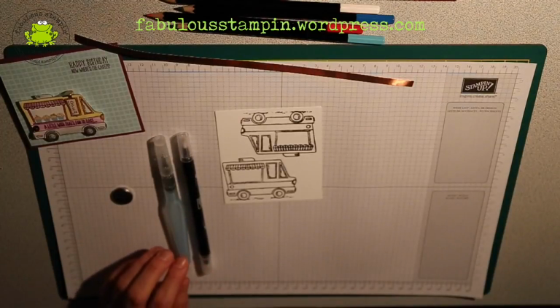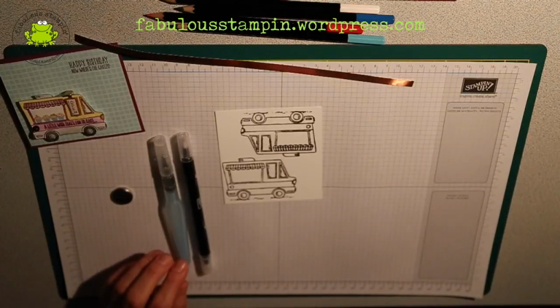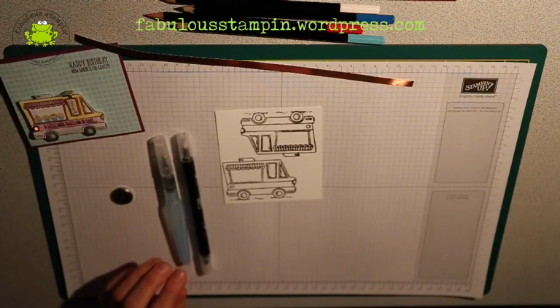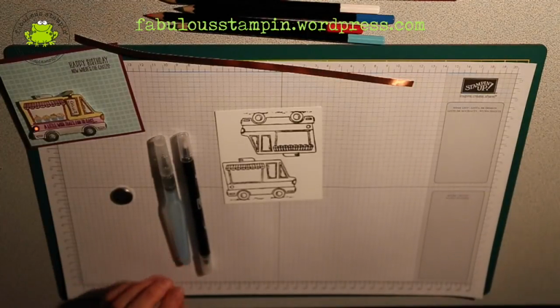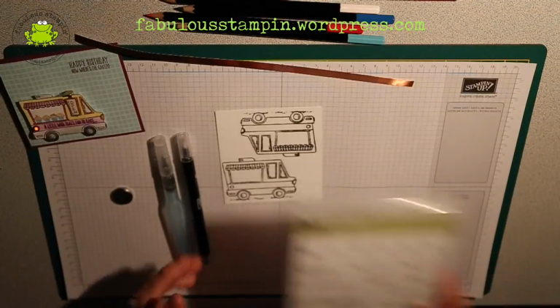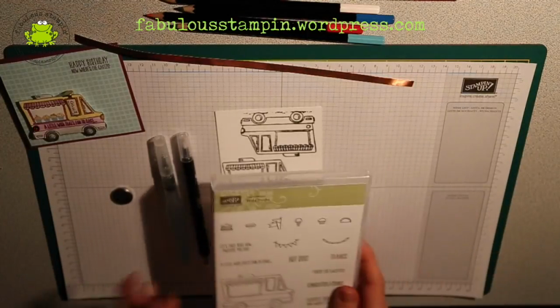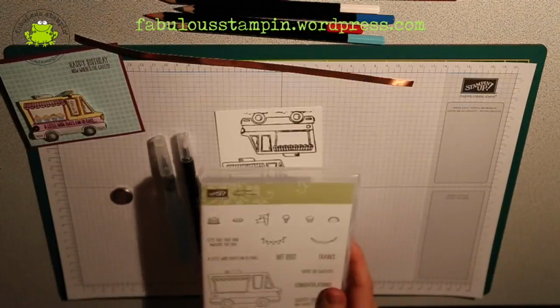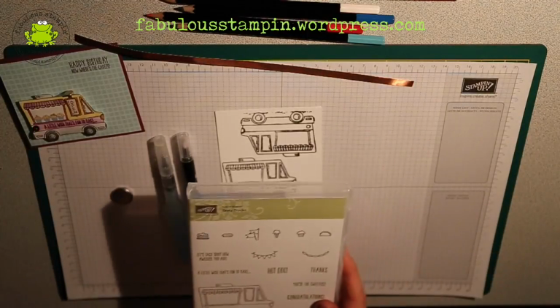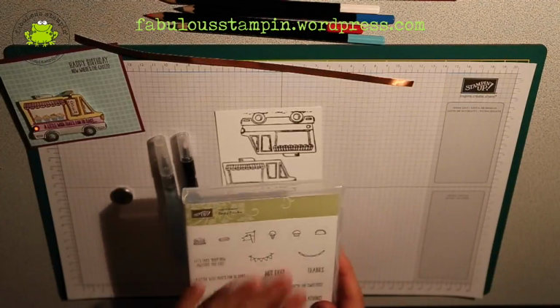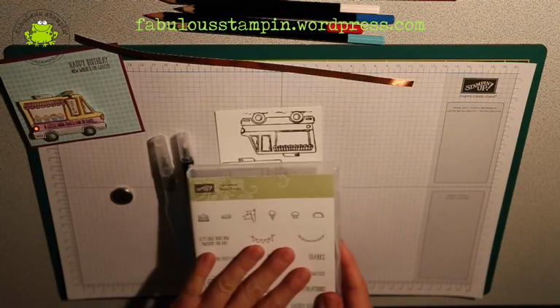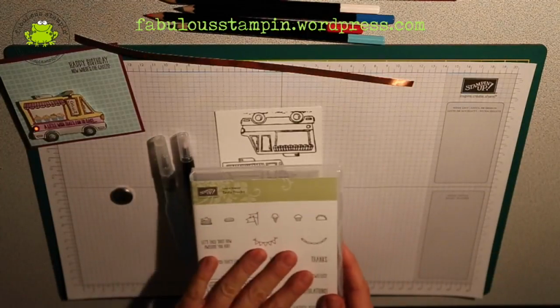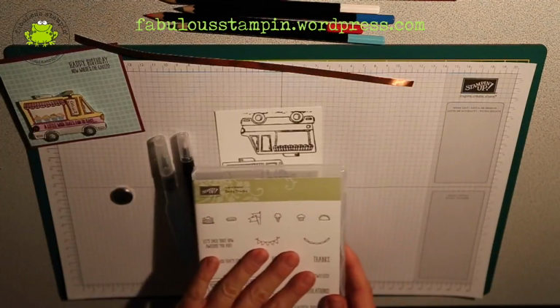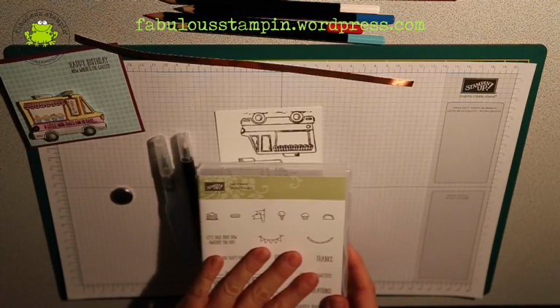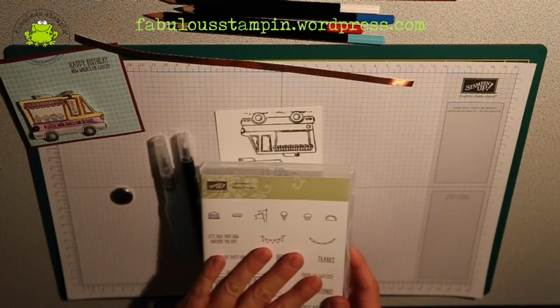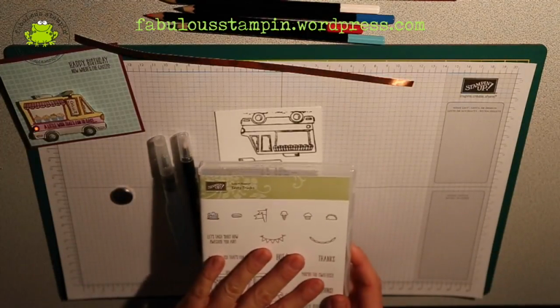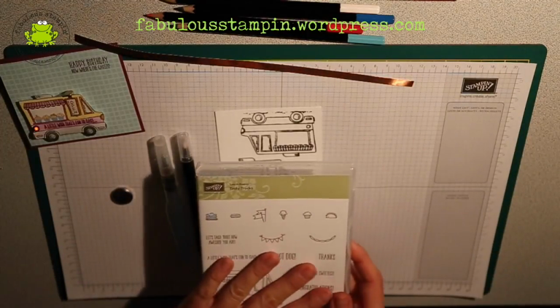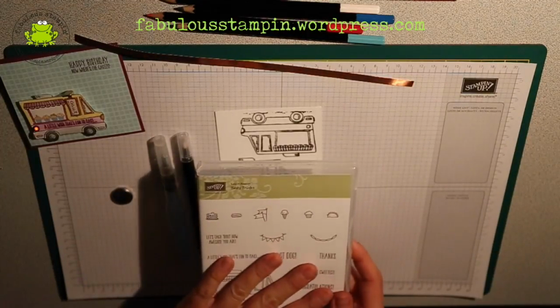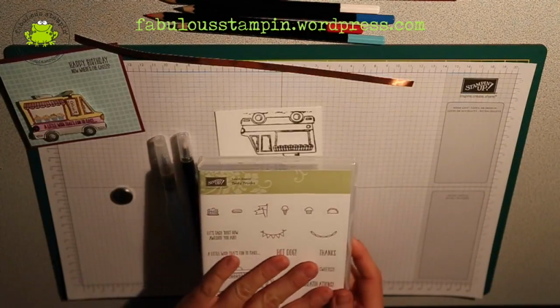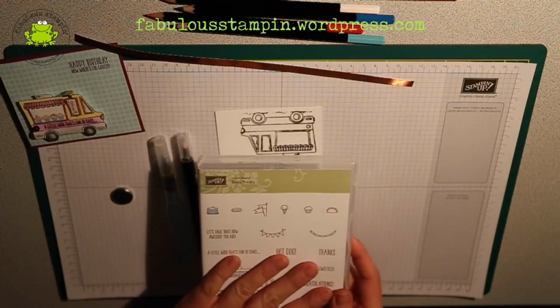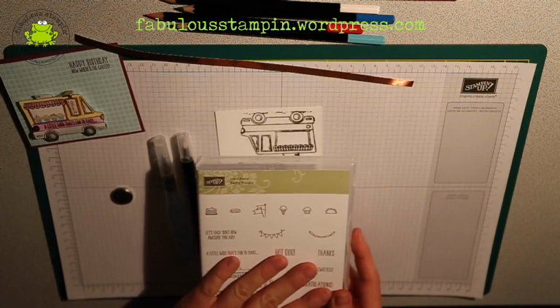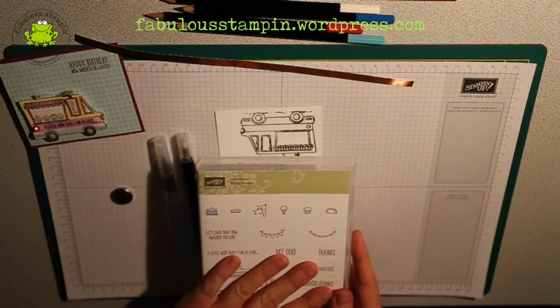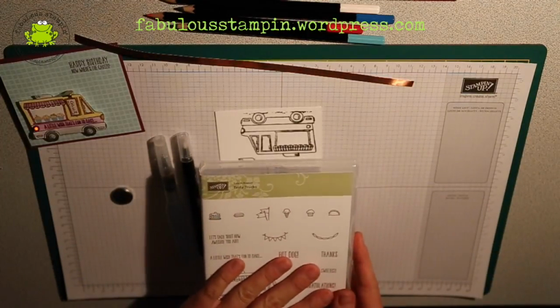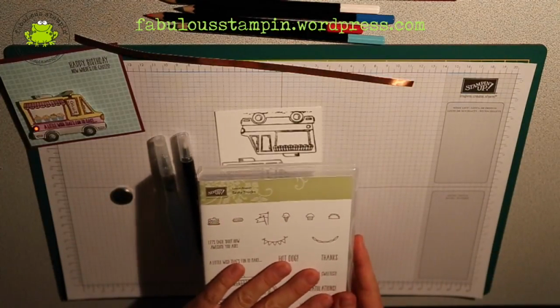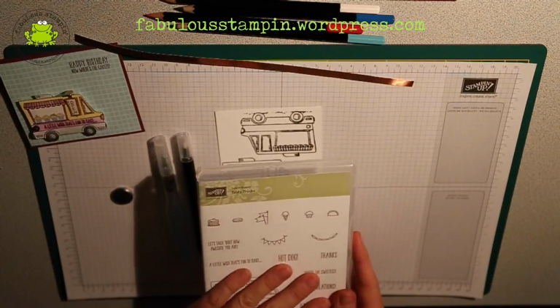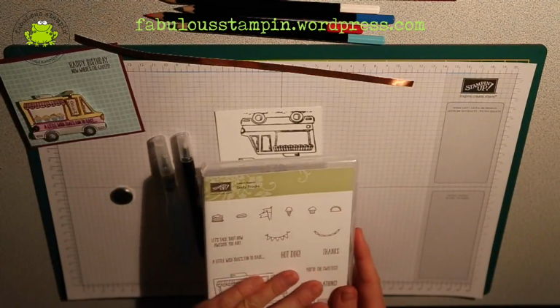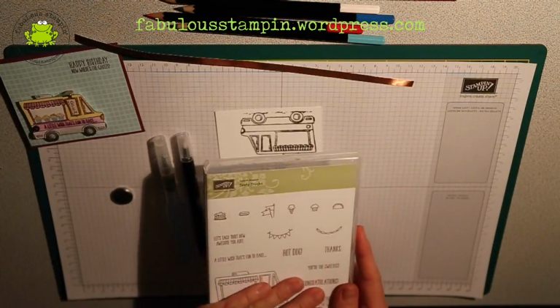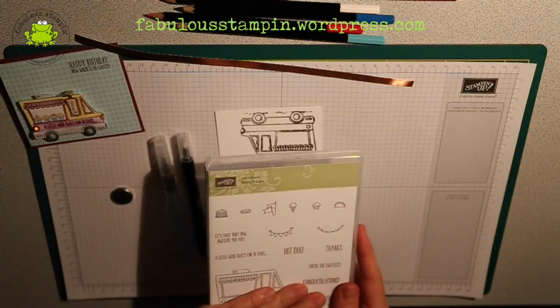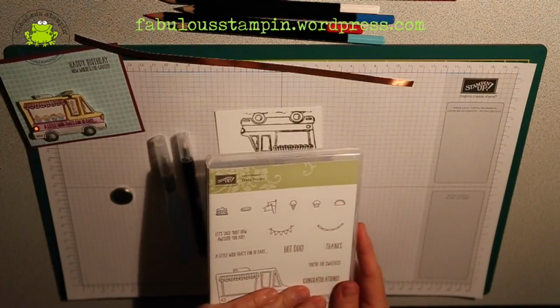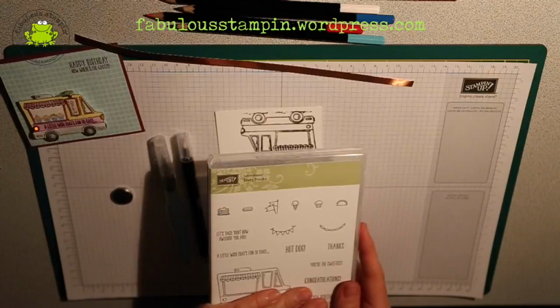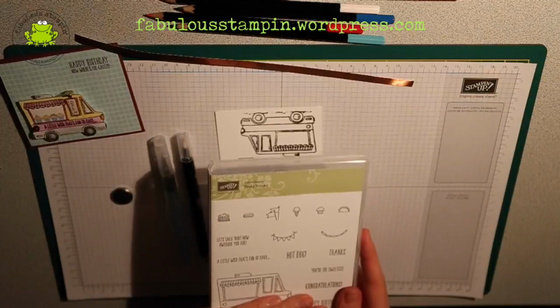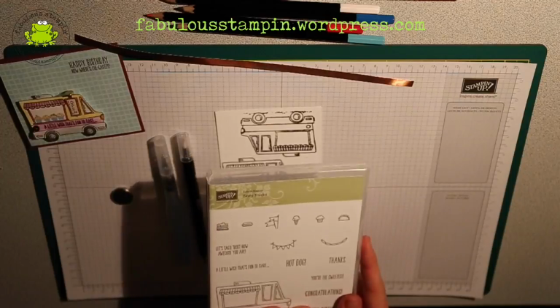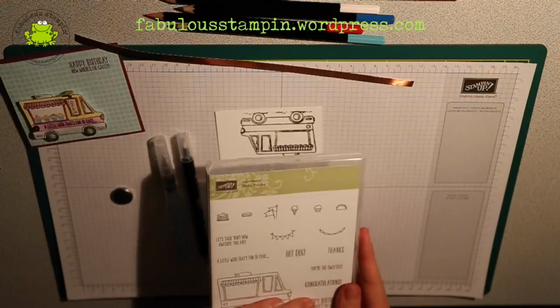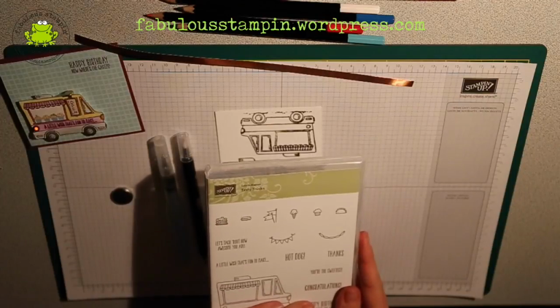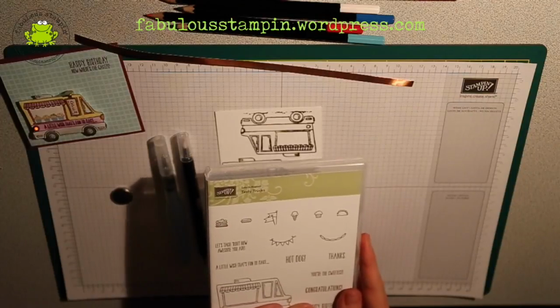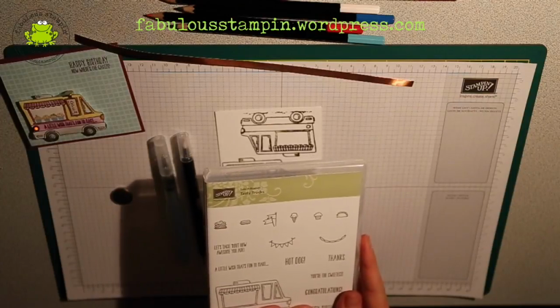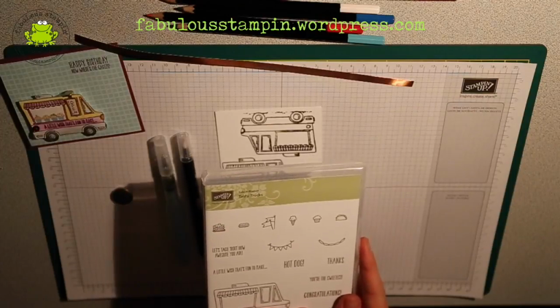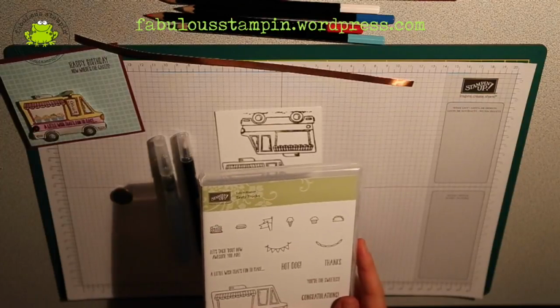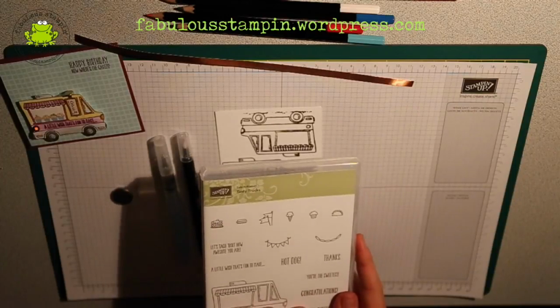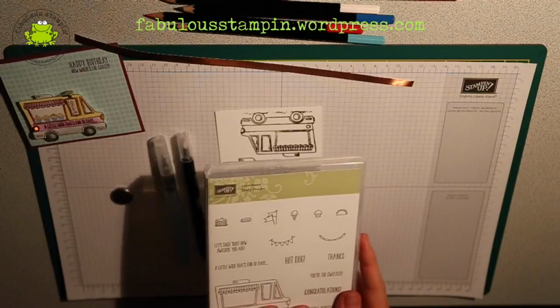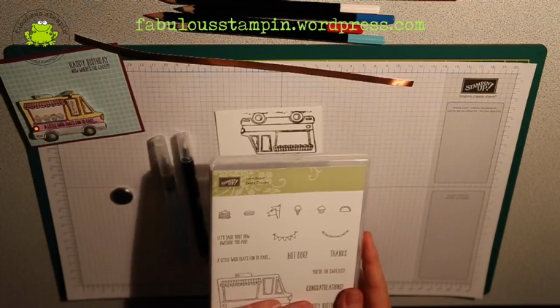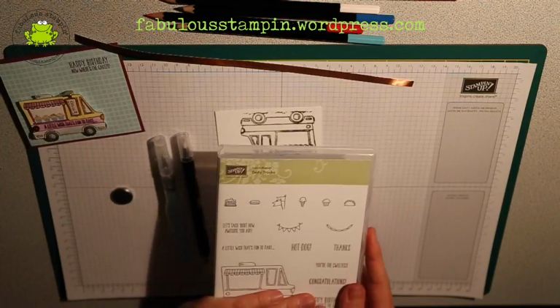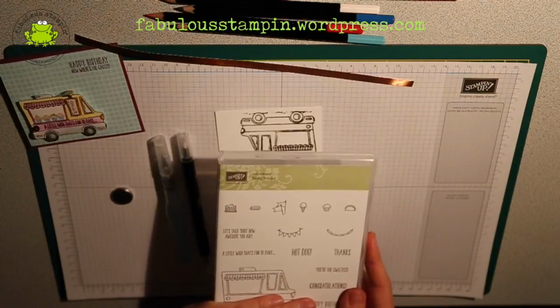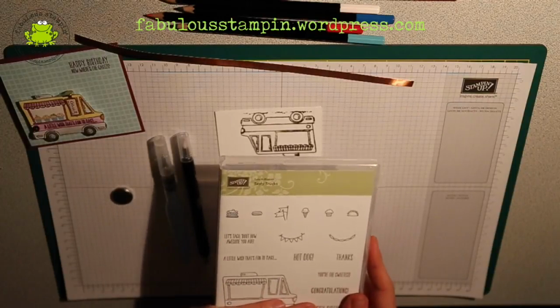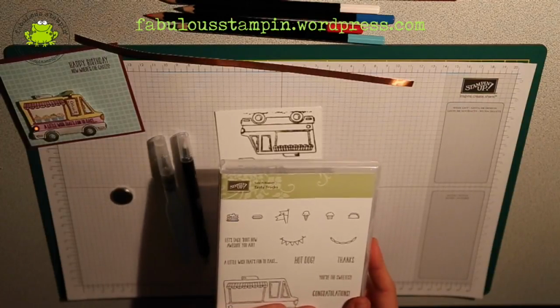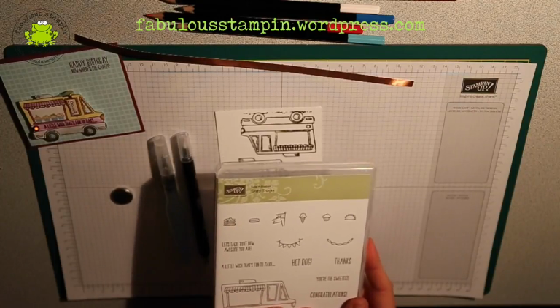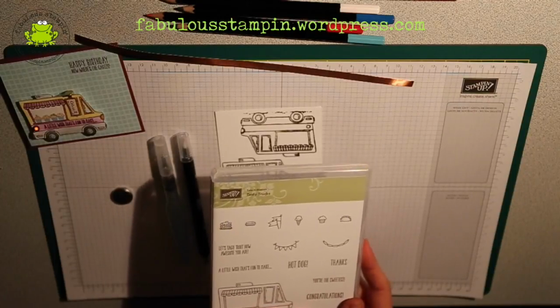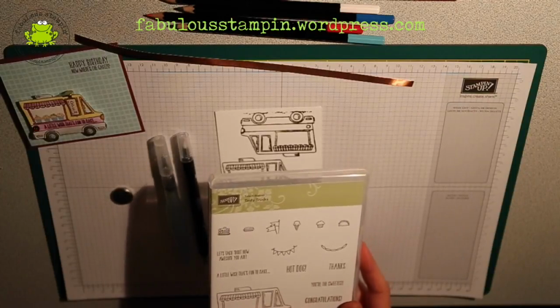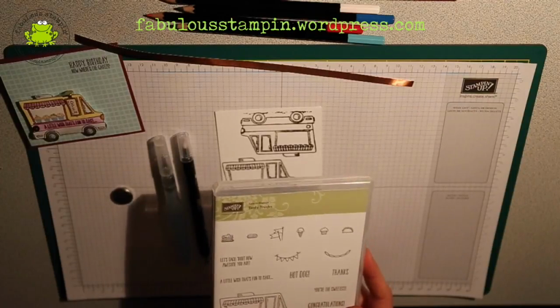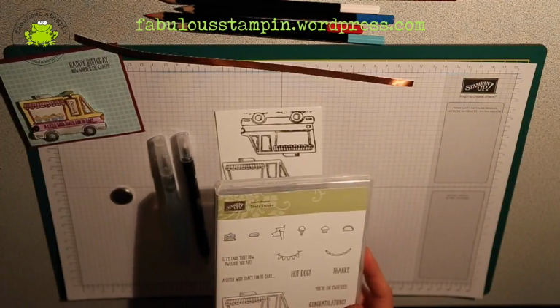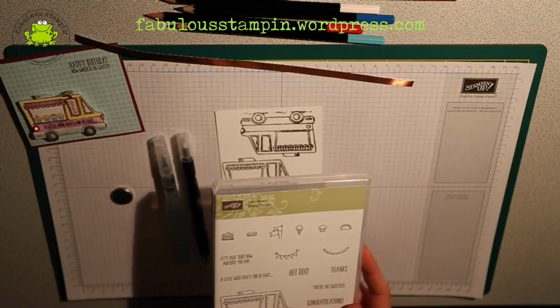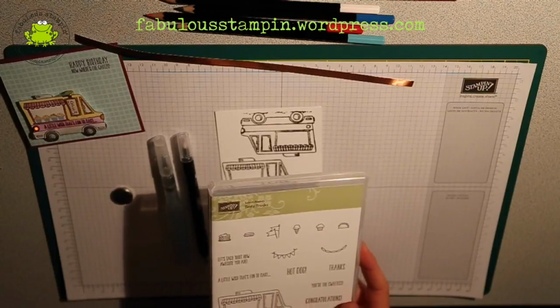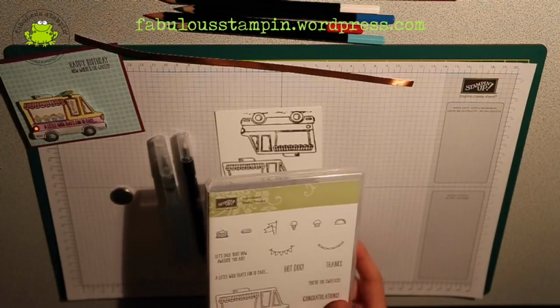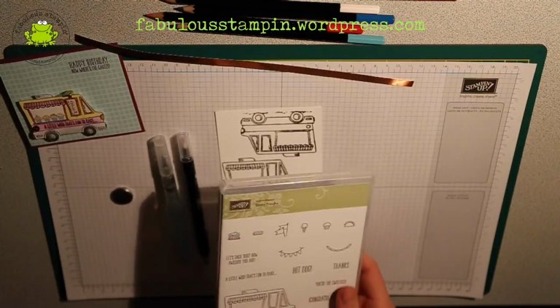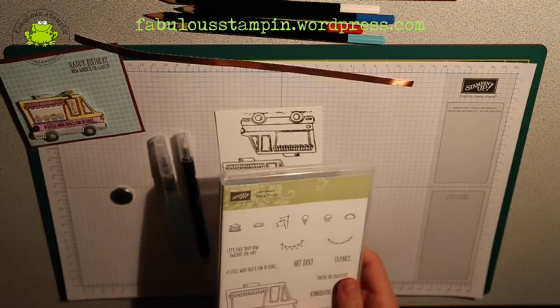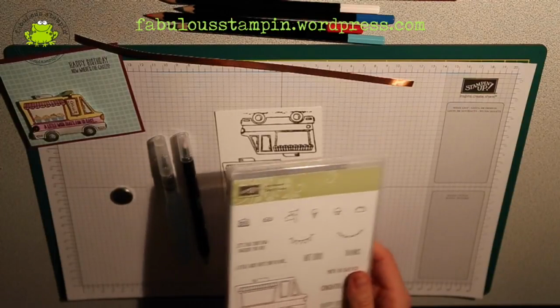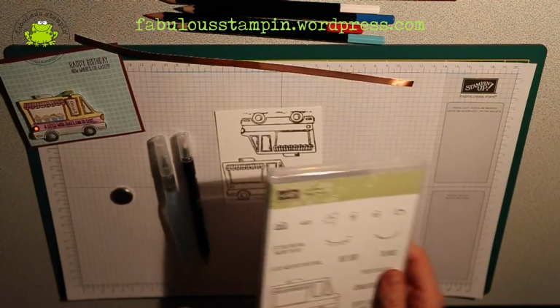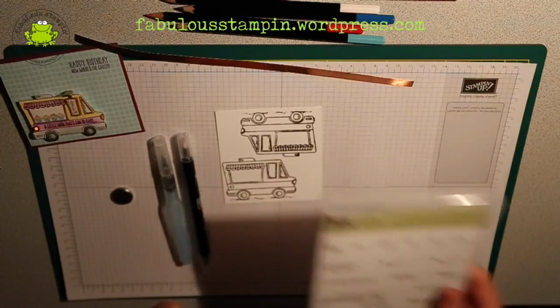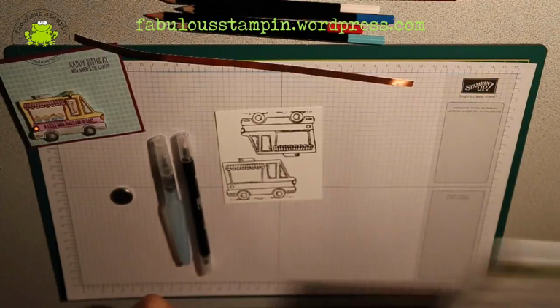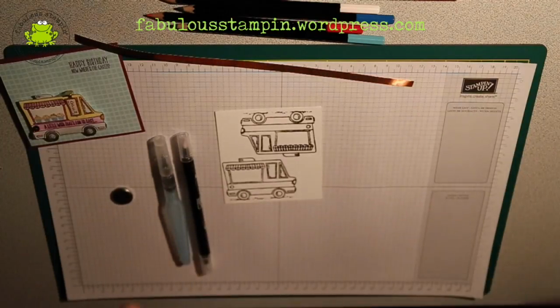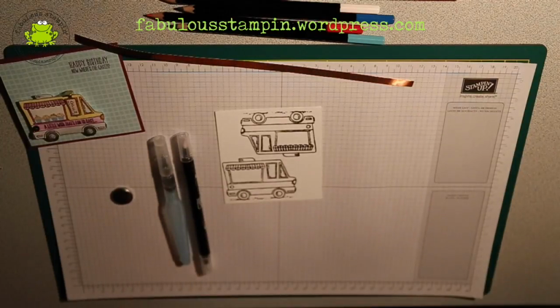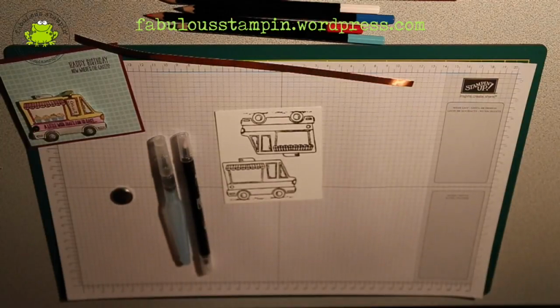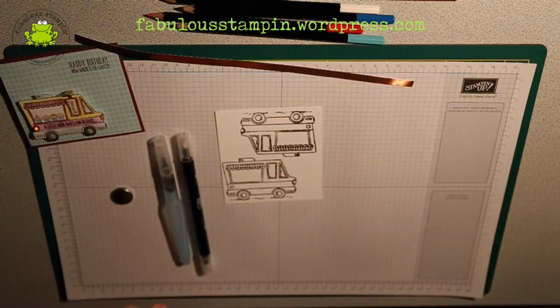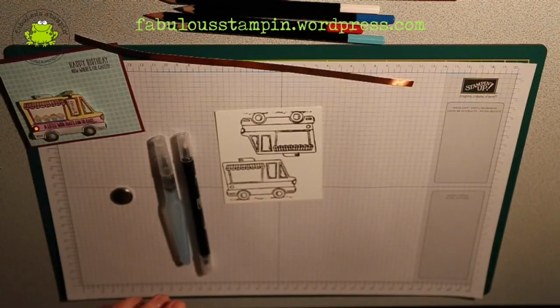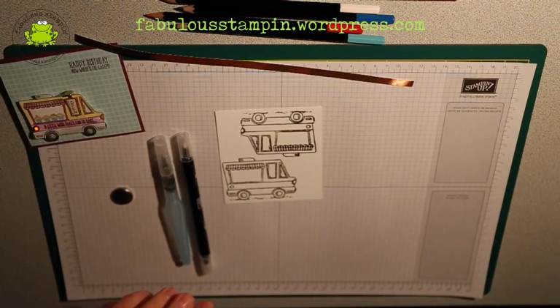Again, this tasty truck is a celebration article, so you don't have to pay for it. You get it free for every 60 euros you spend.